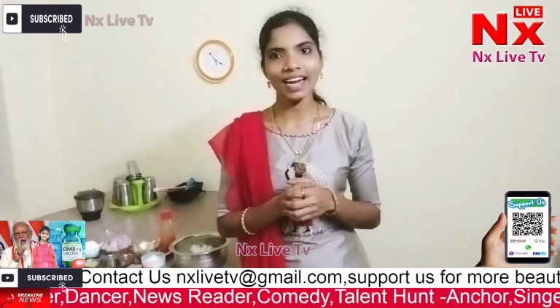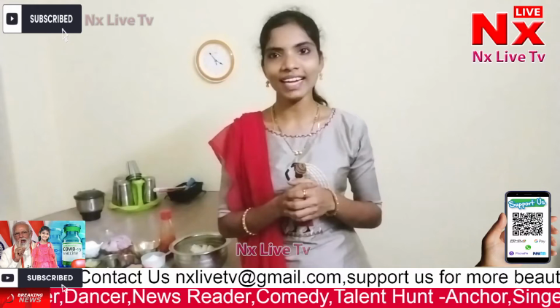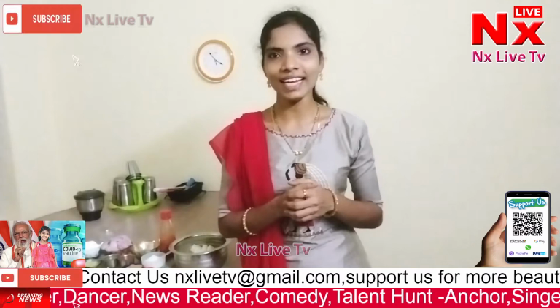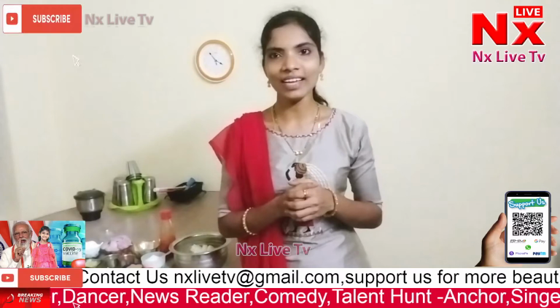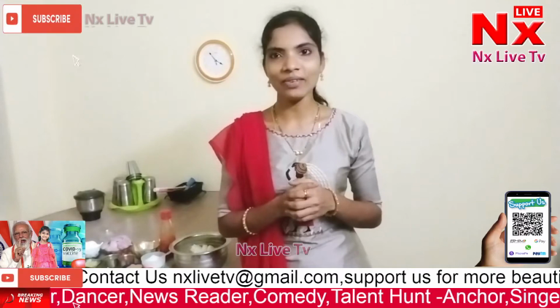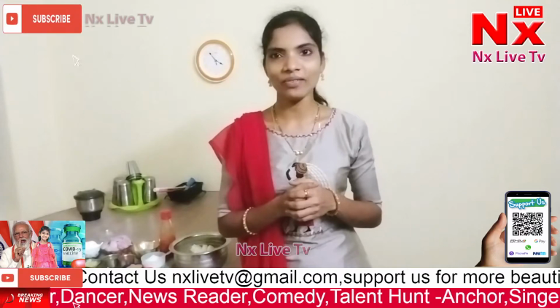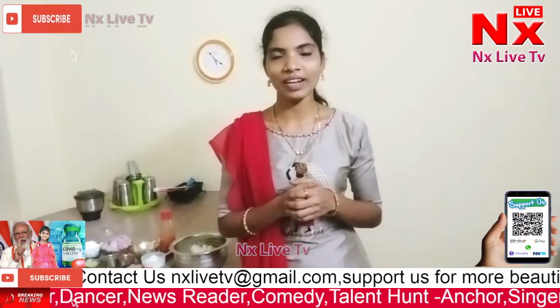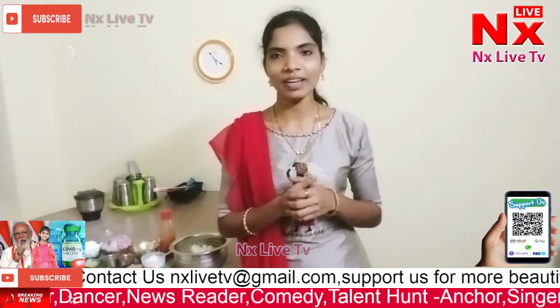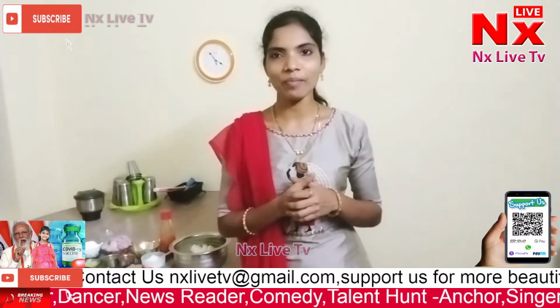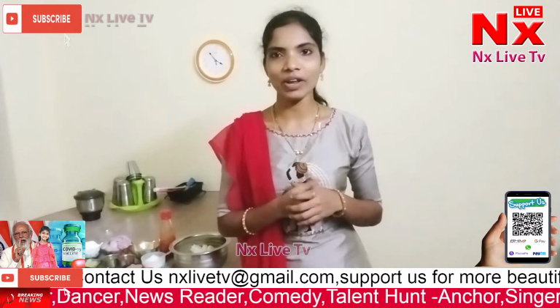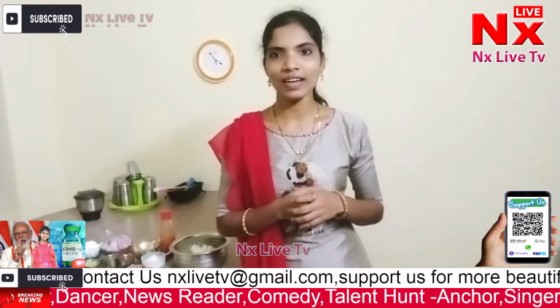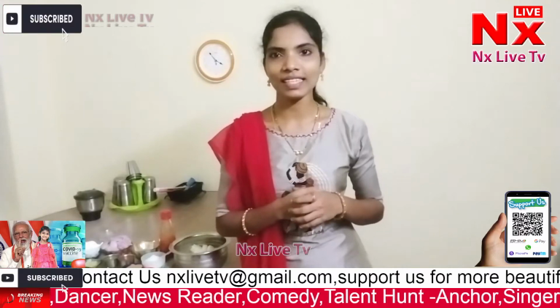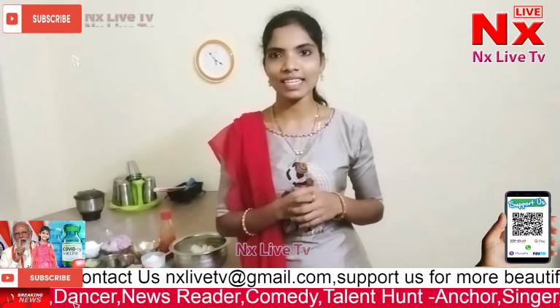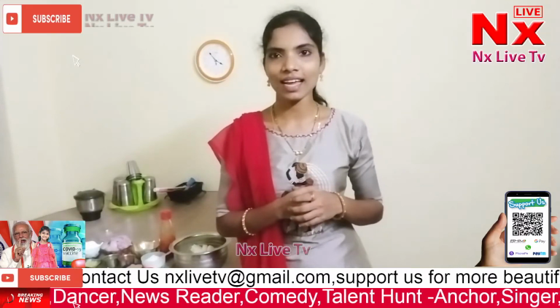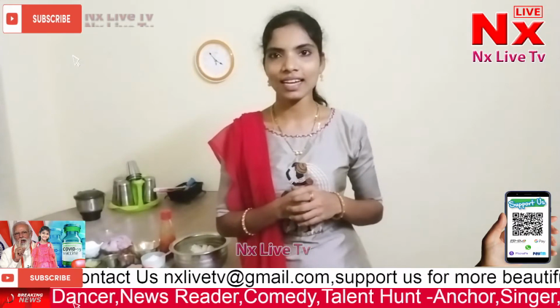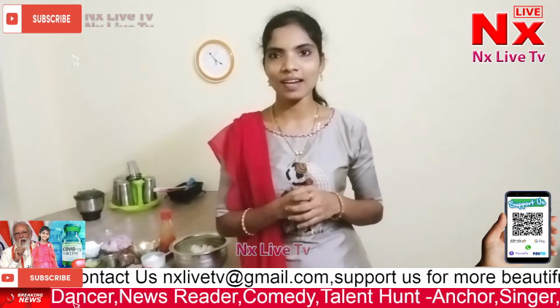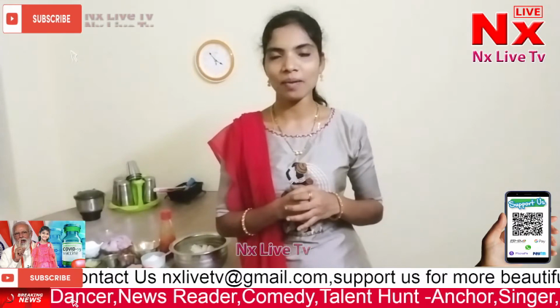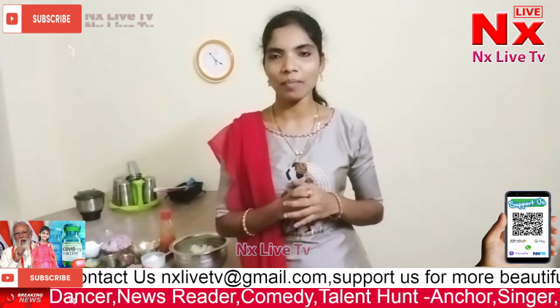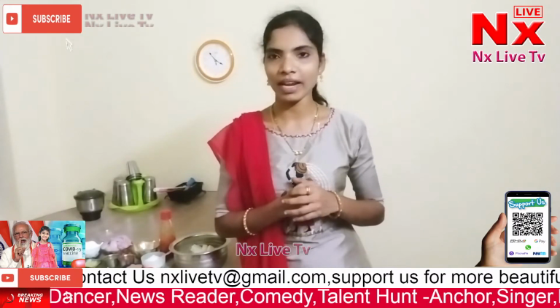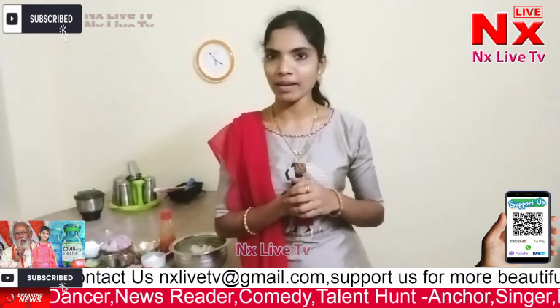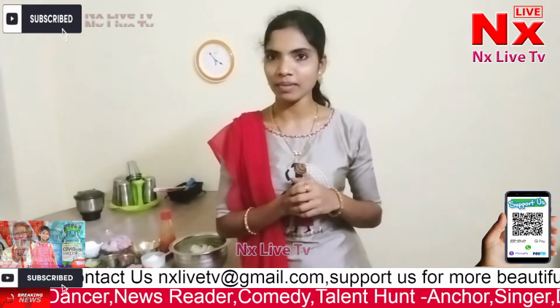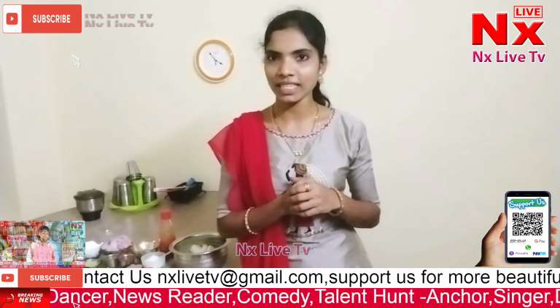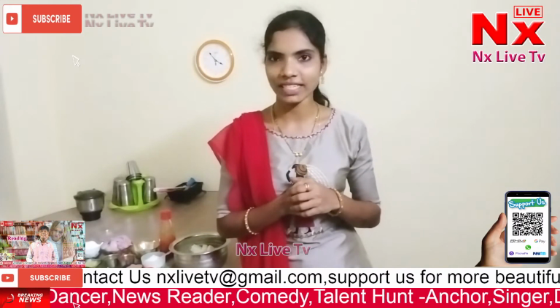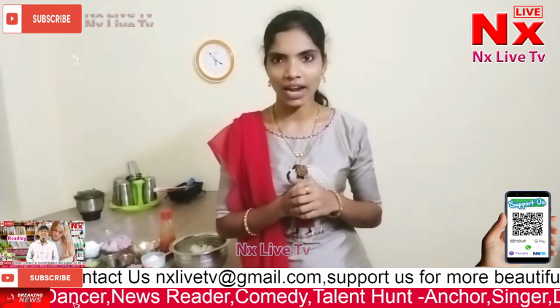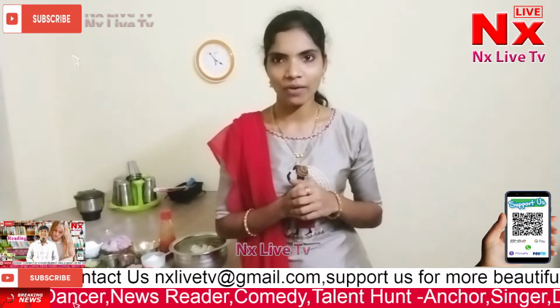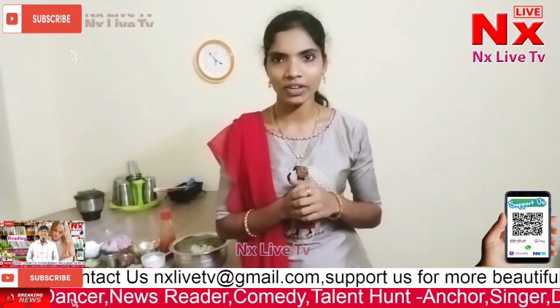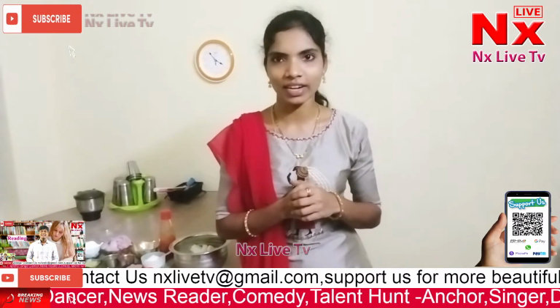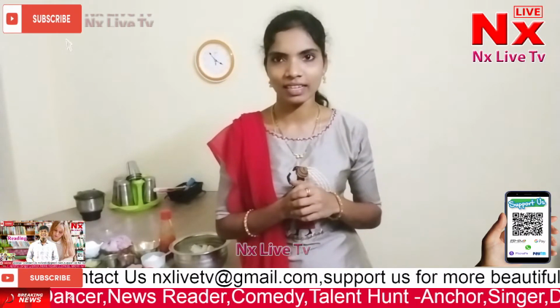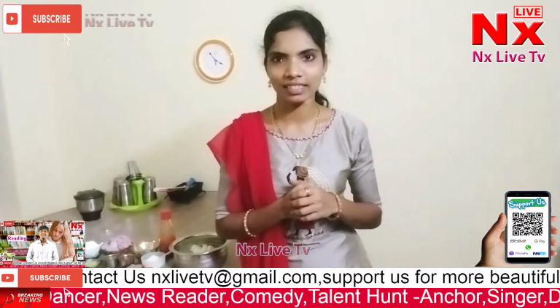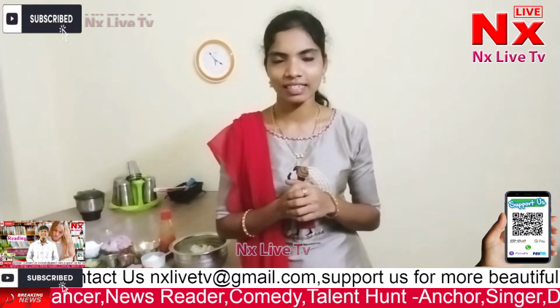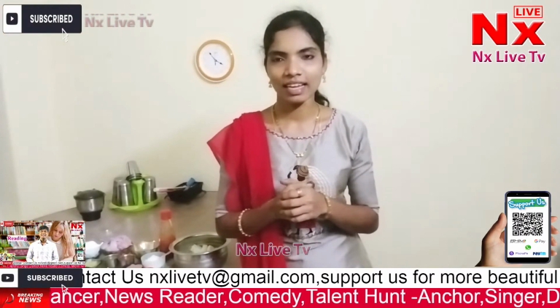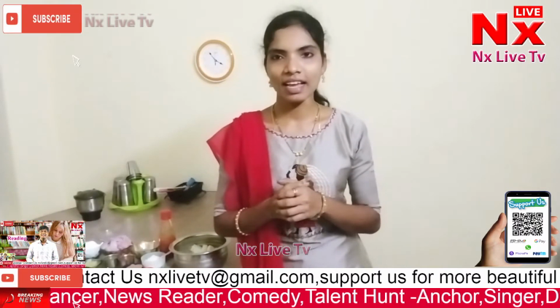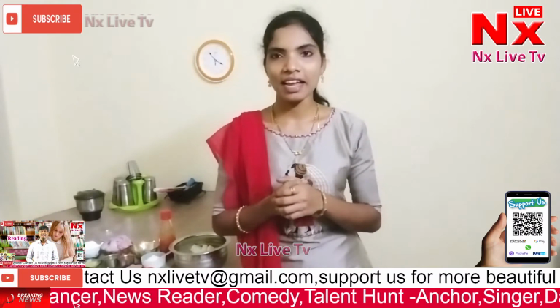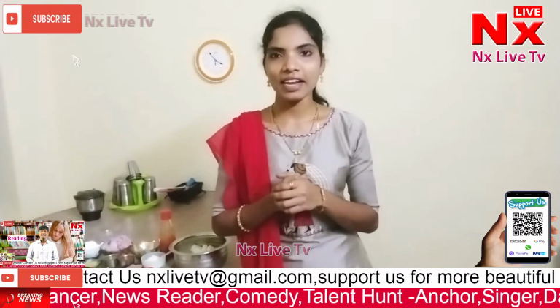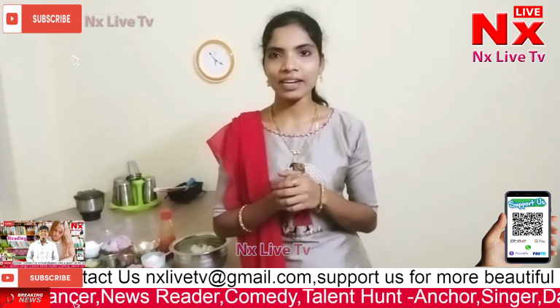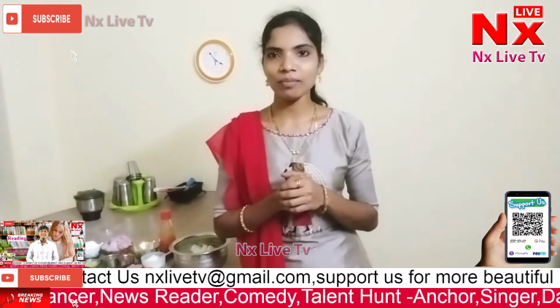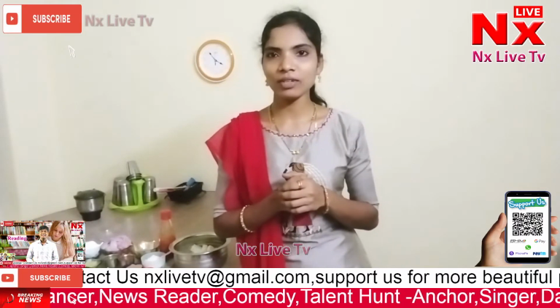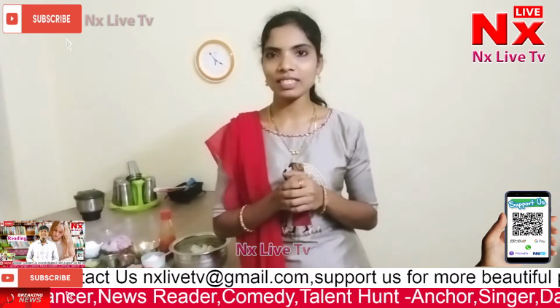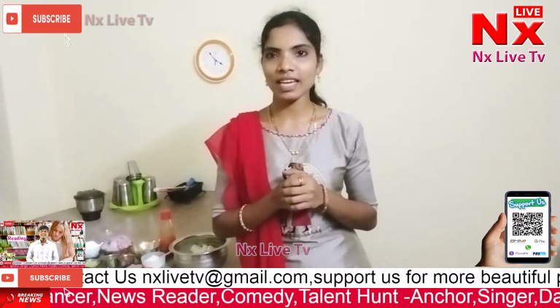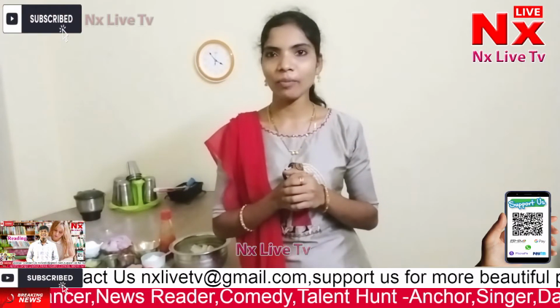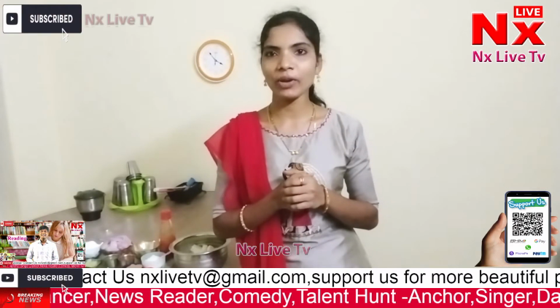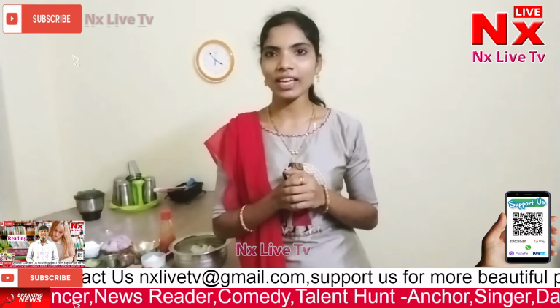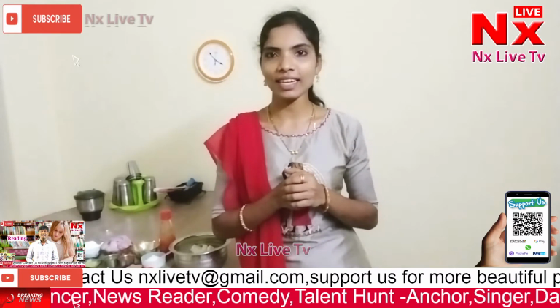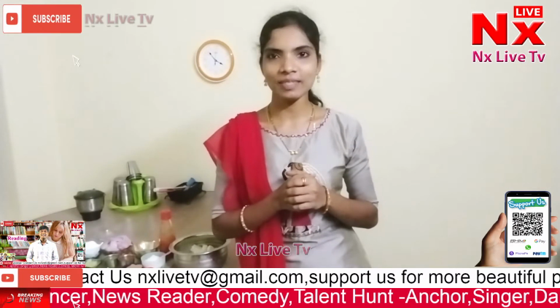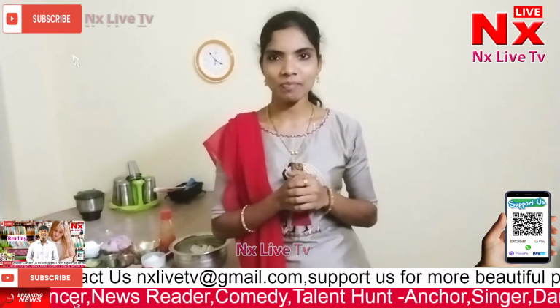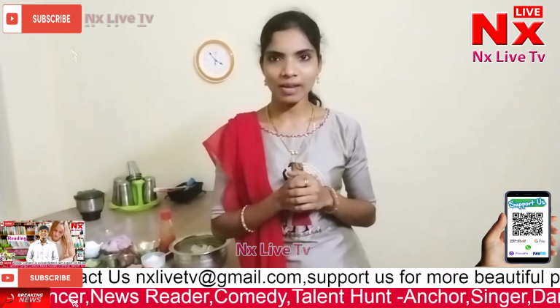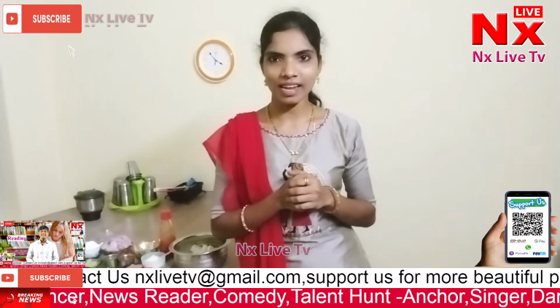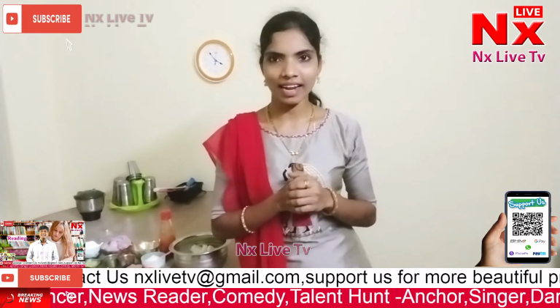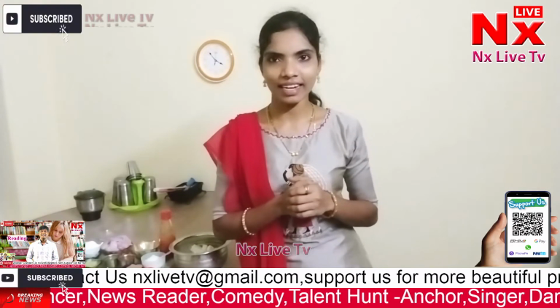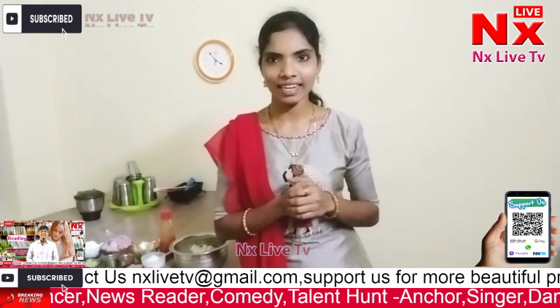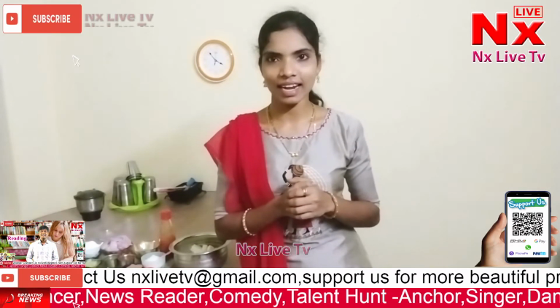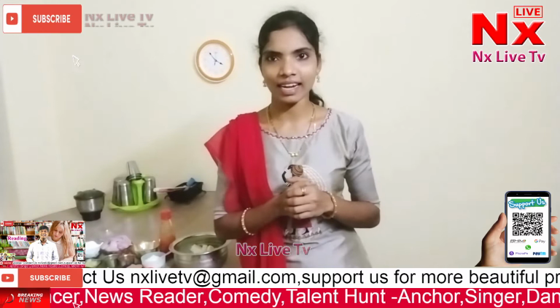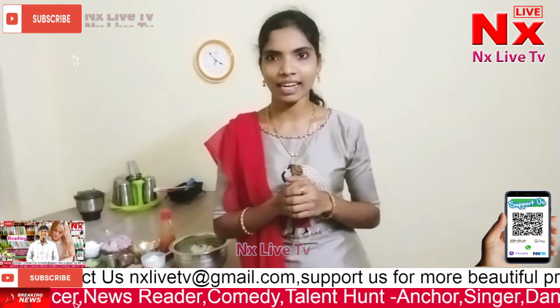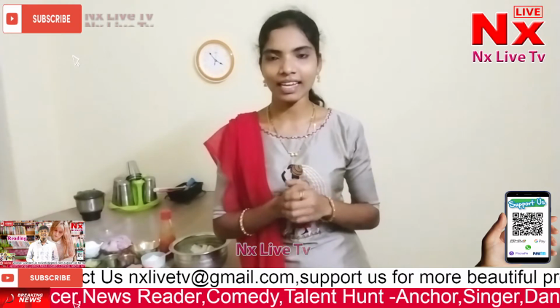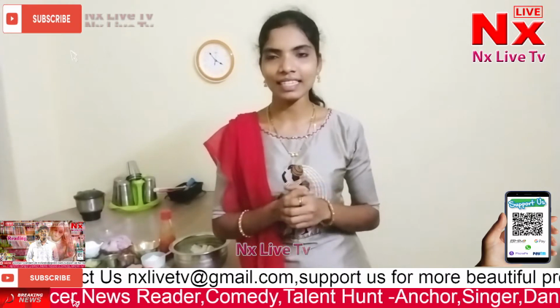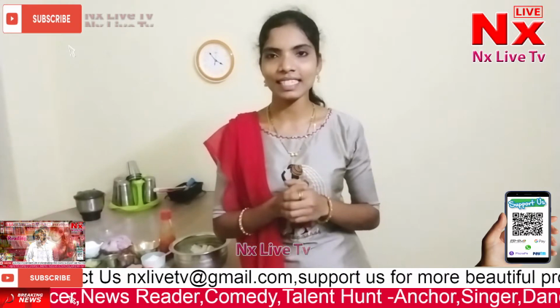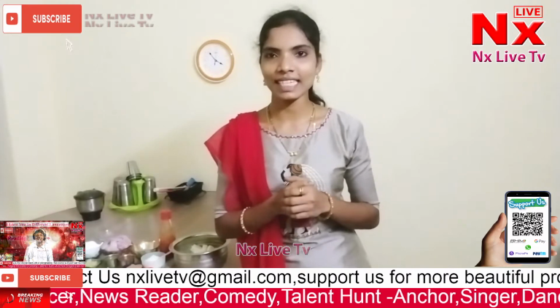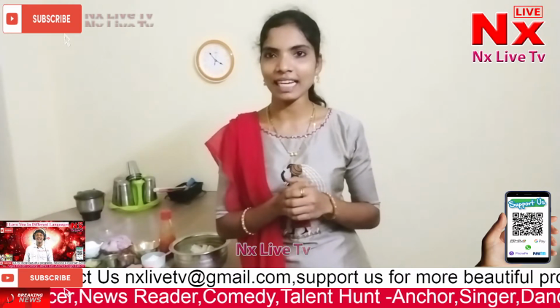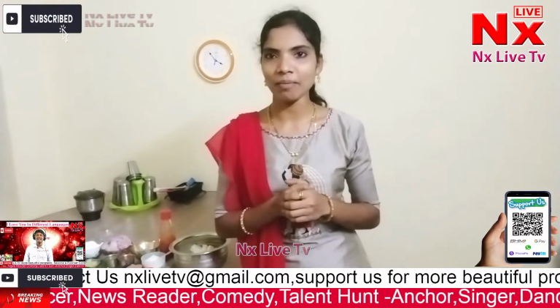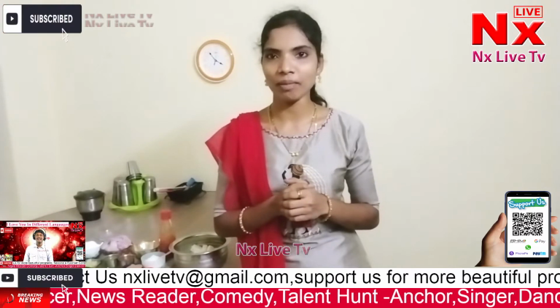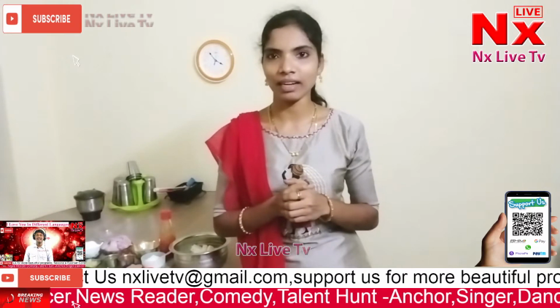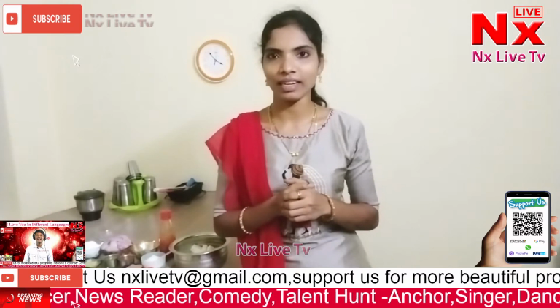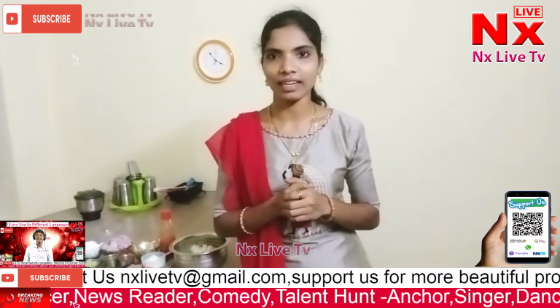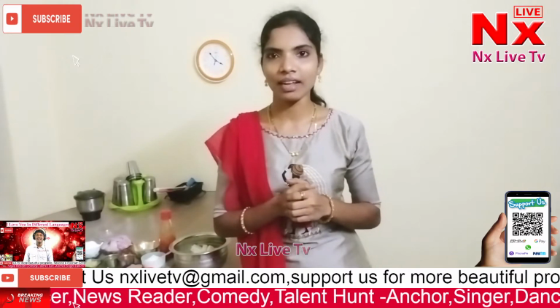Hi, welcome to our channel. My name is Straviri Raj. I'm going to make a recipe for chili paneer.